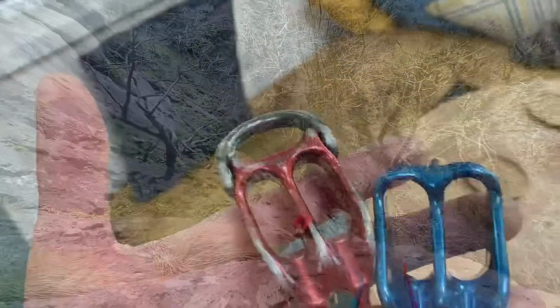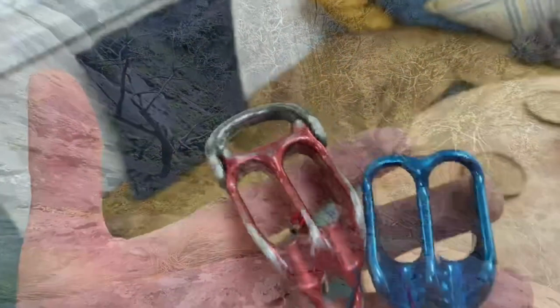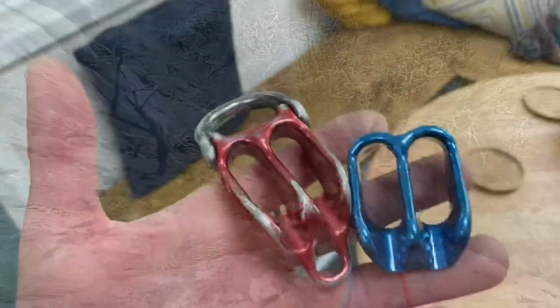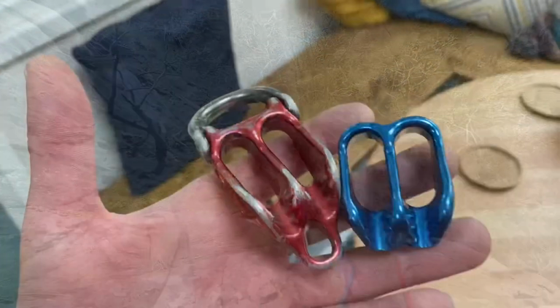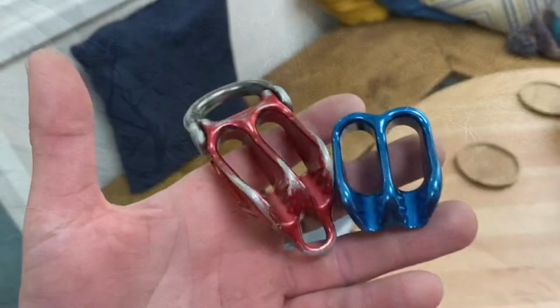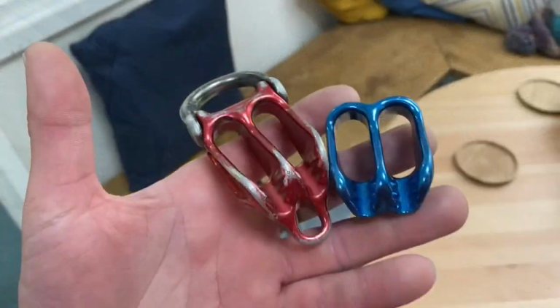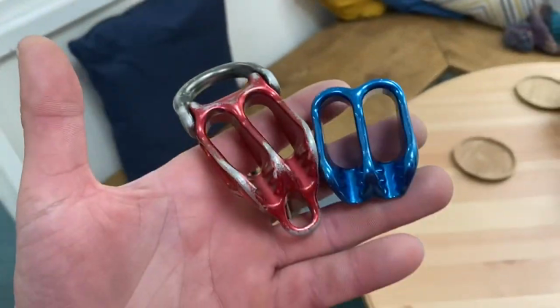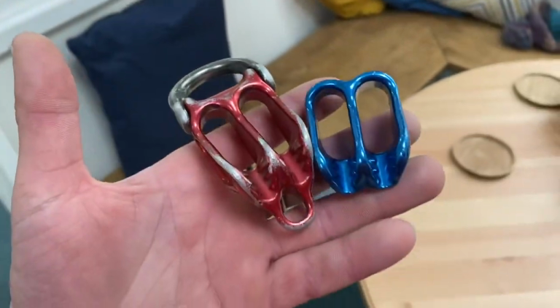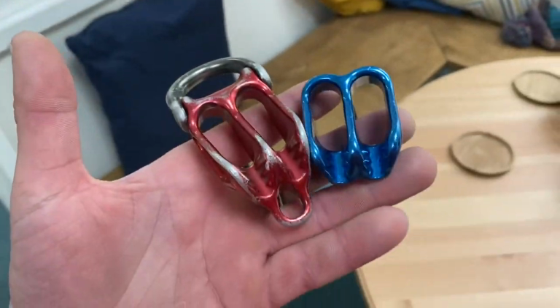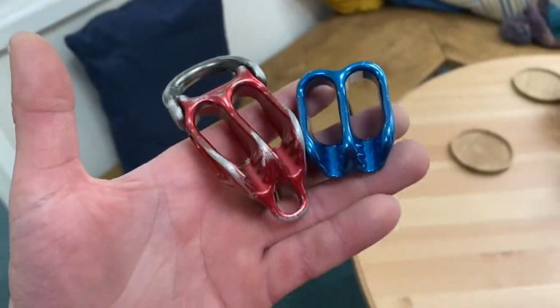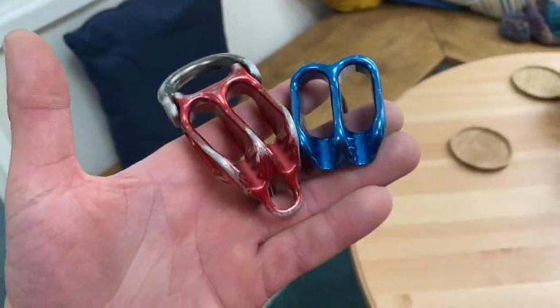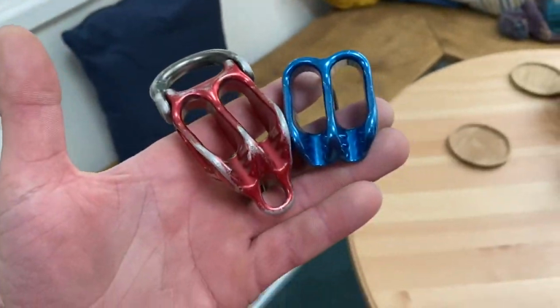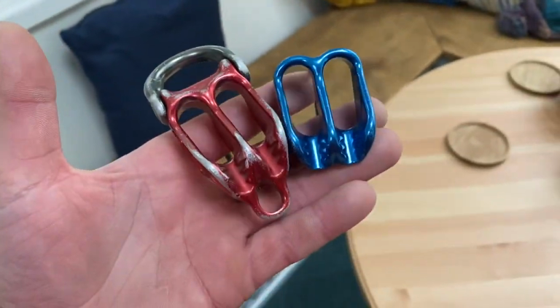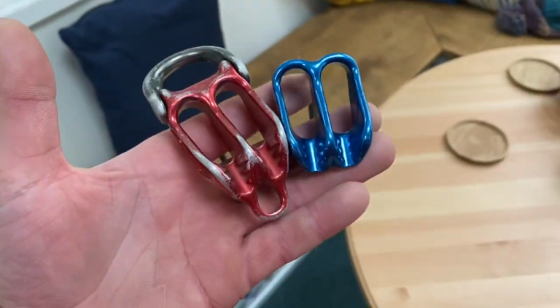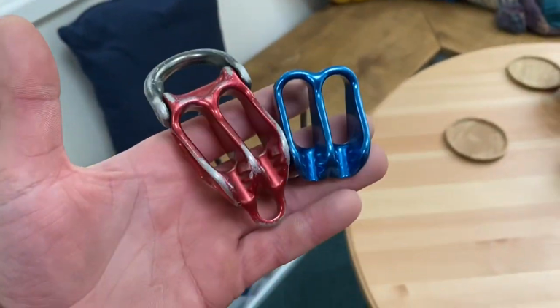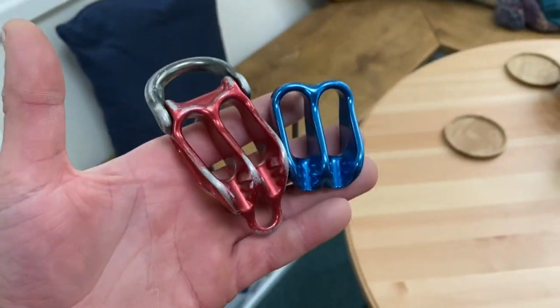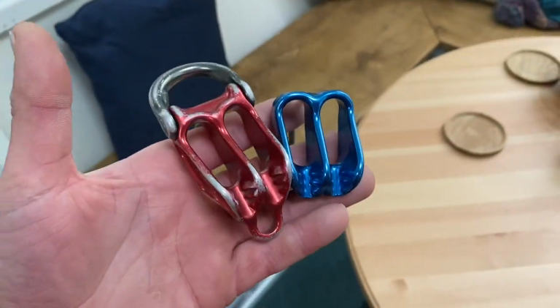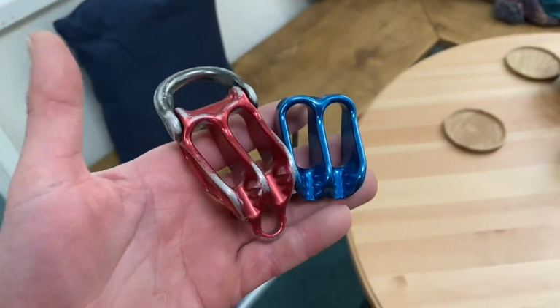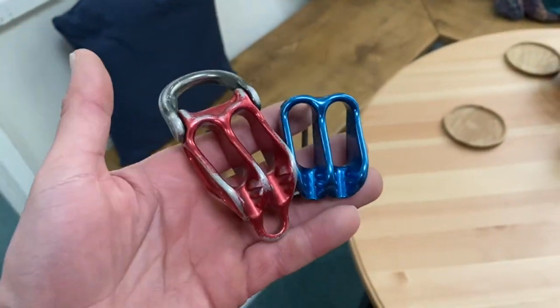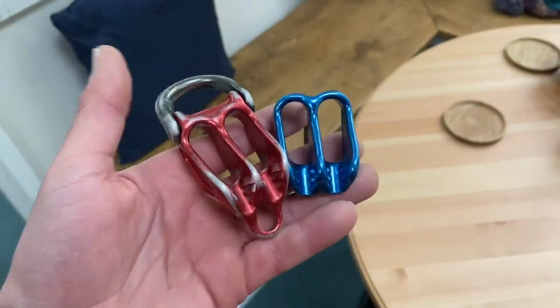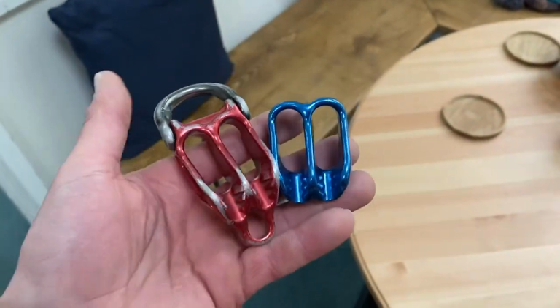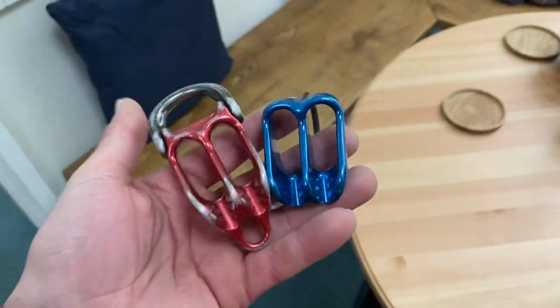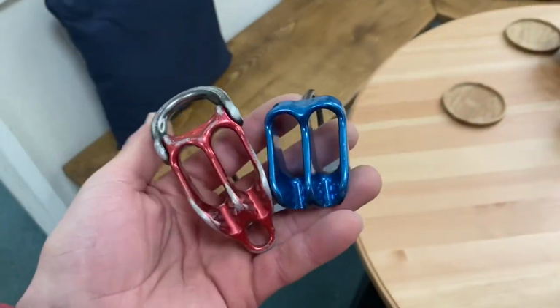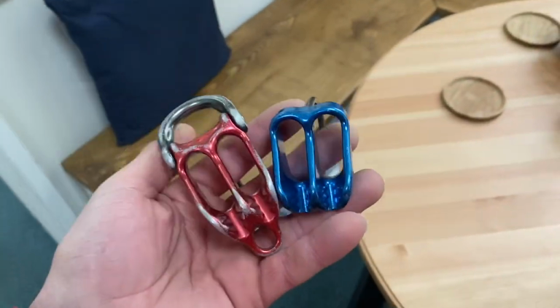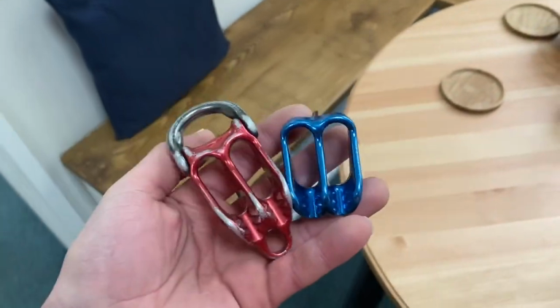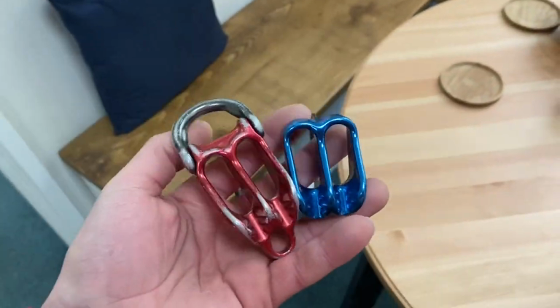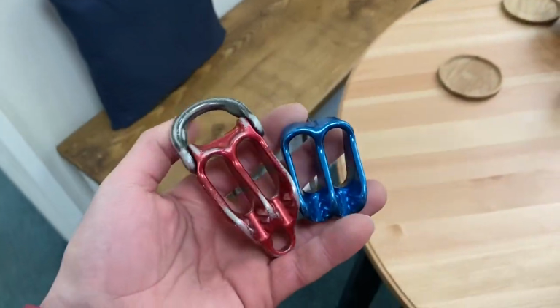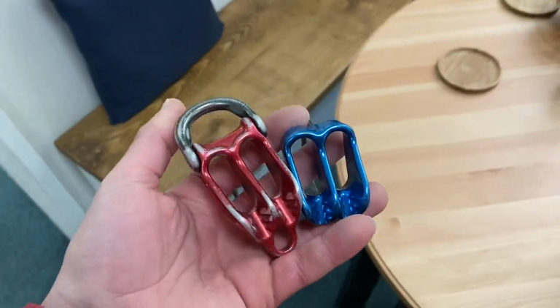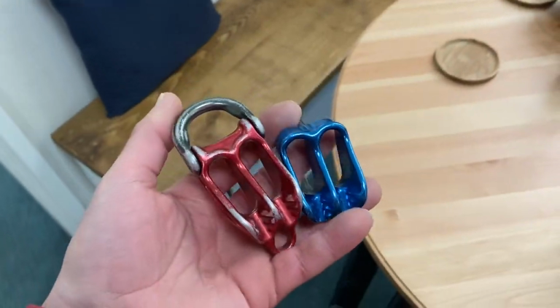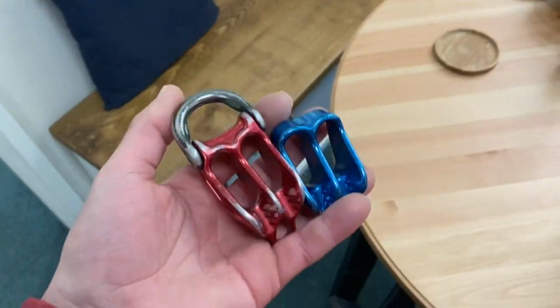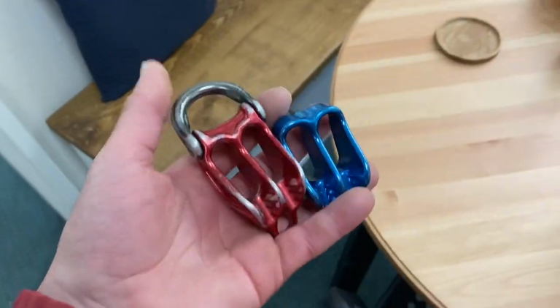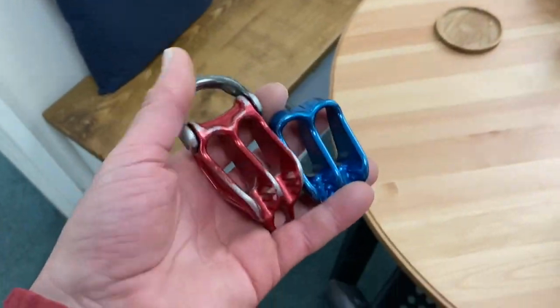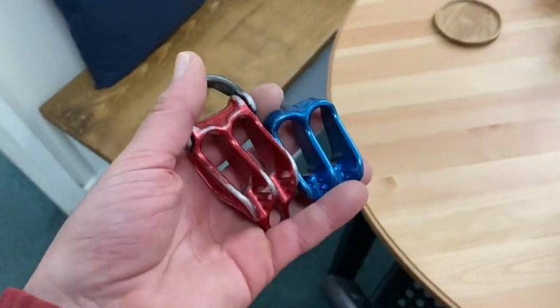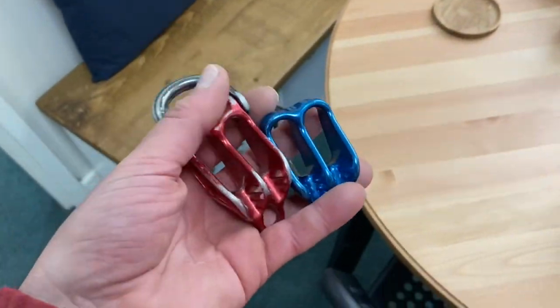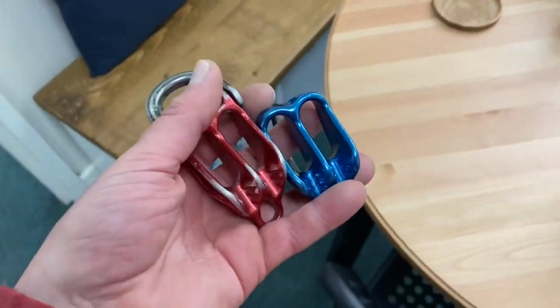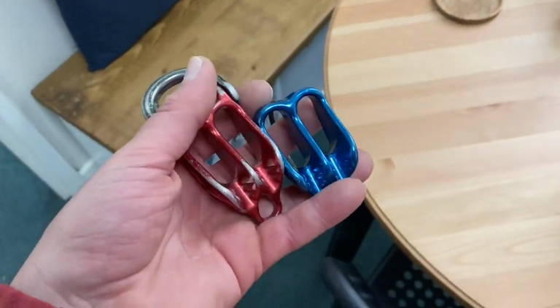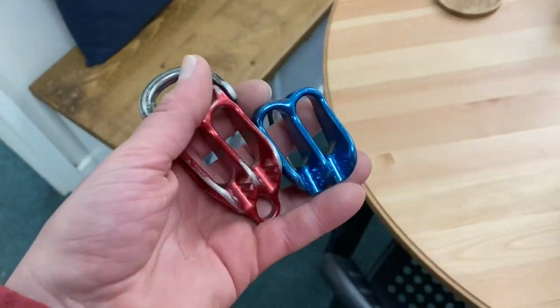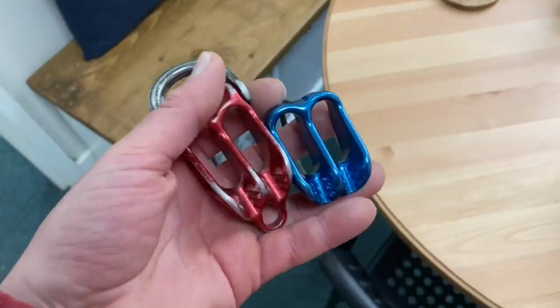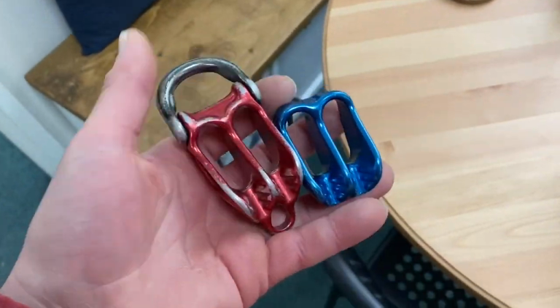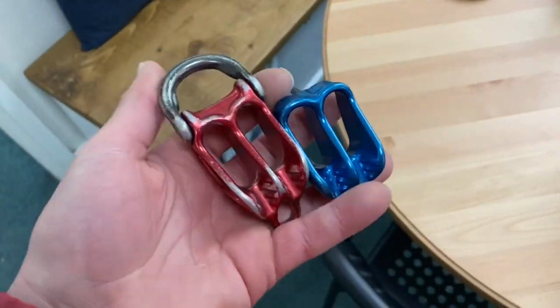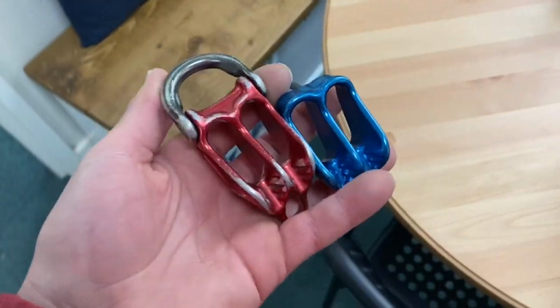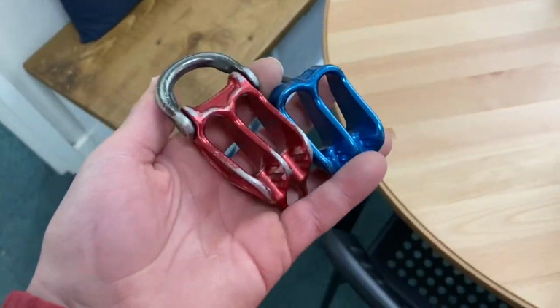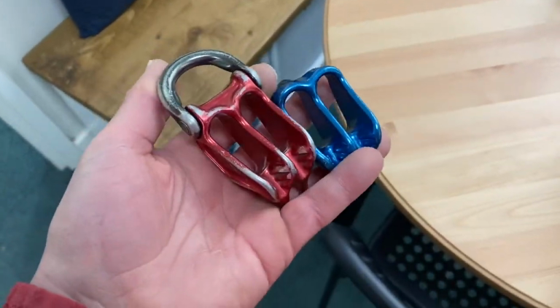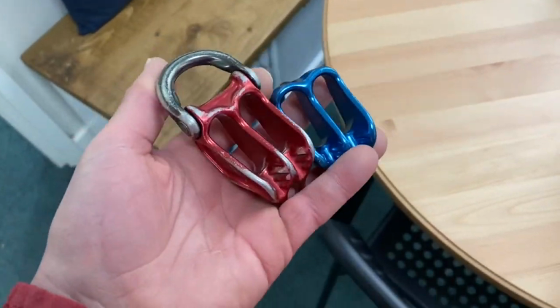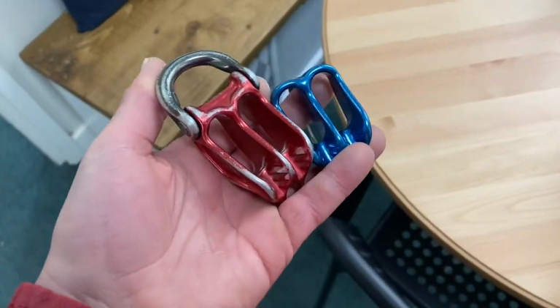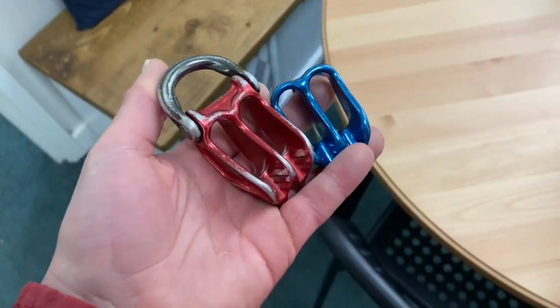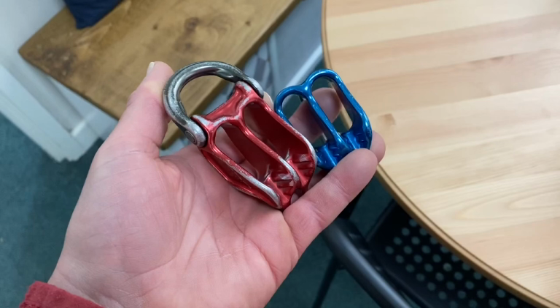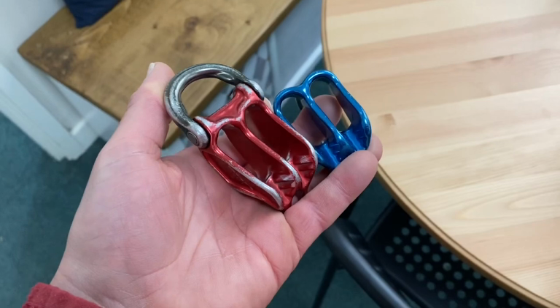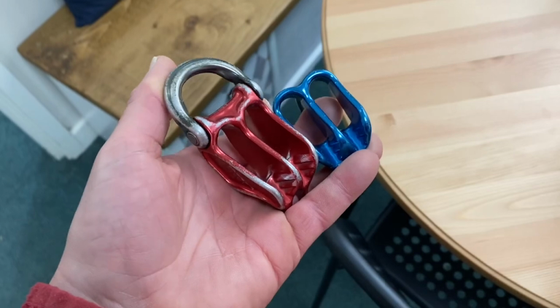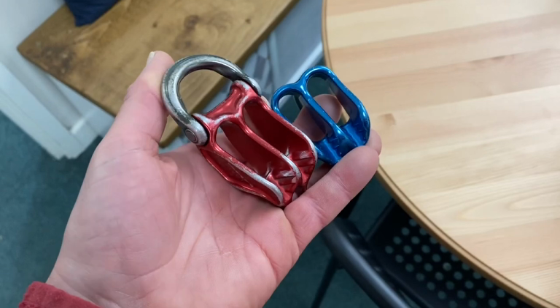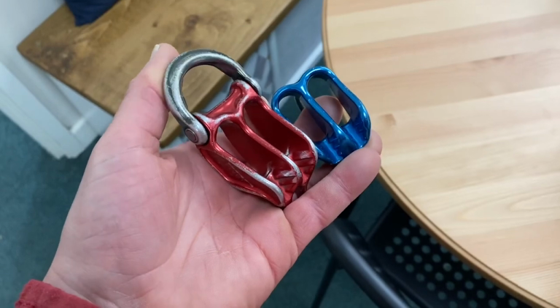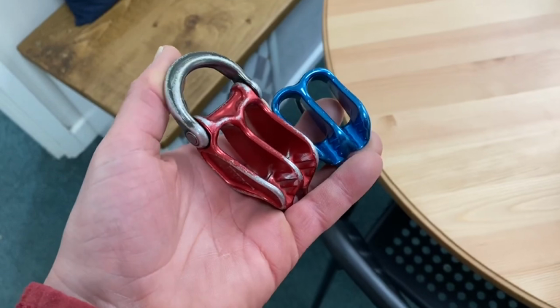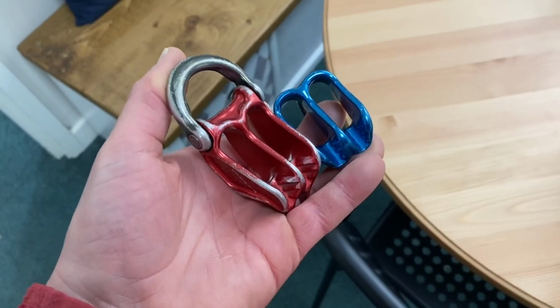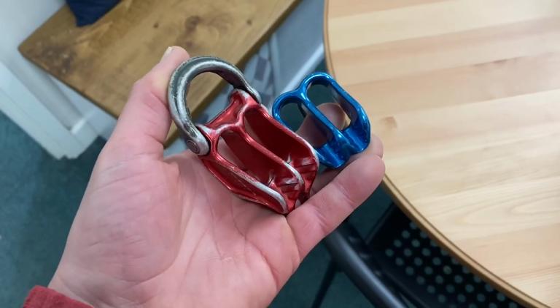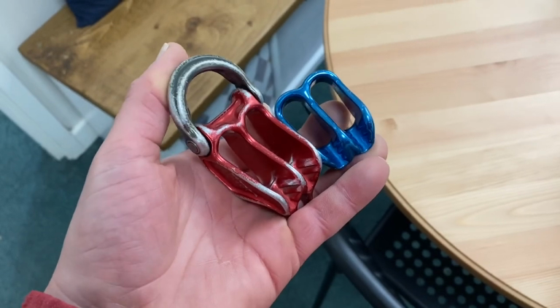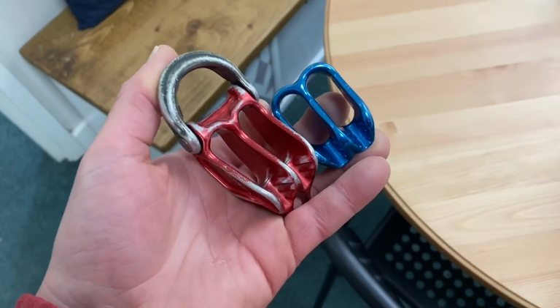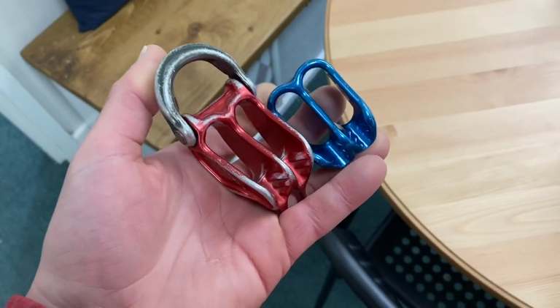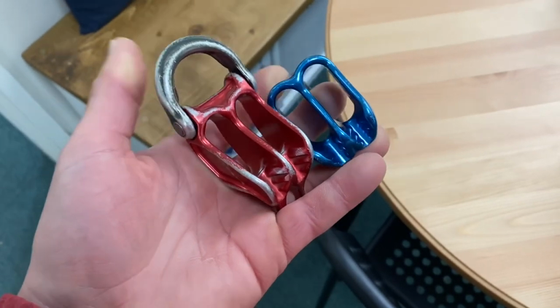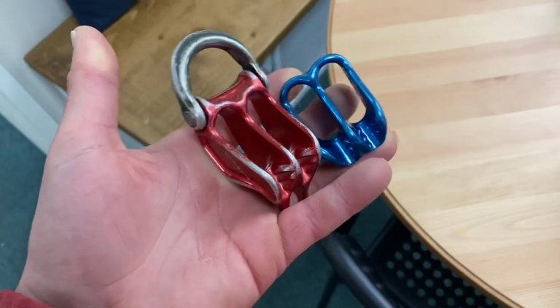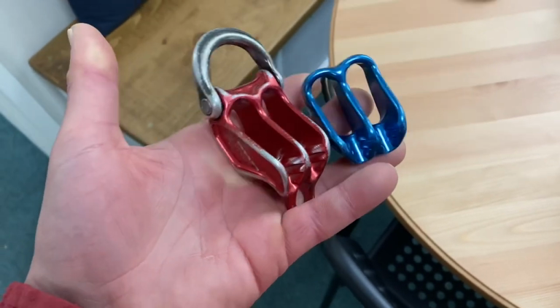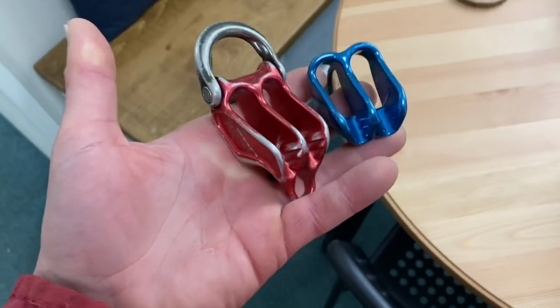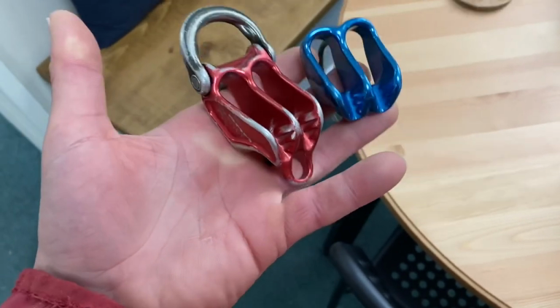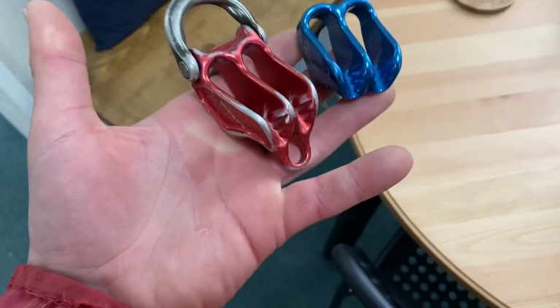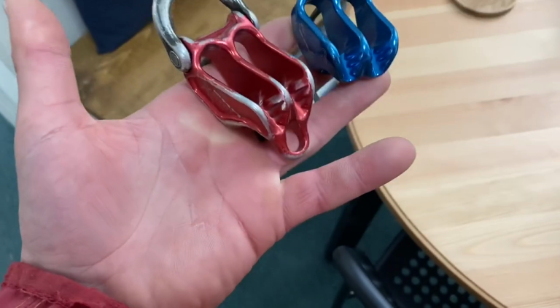They look the same as normal belay devices but with a couple of added features, such as the big loop at the top and the small hole at the base.